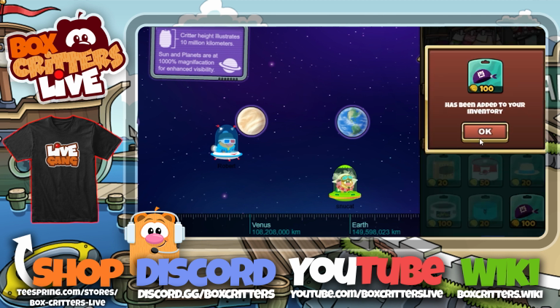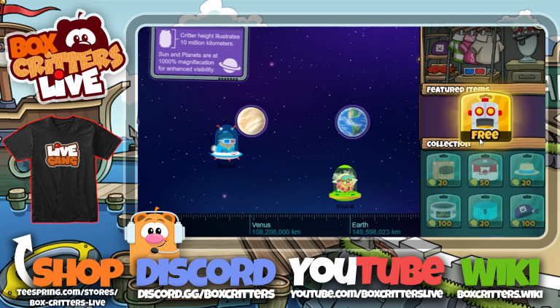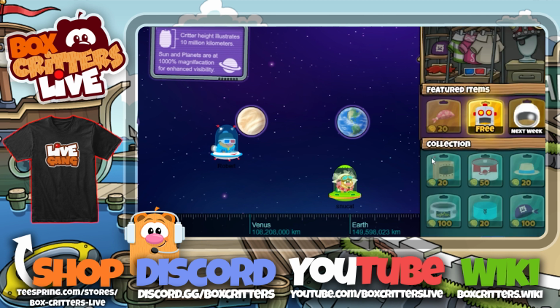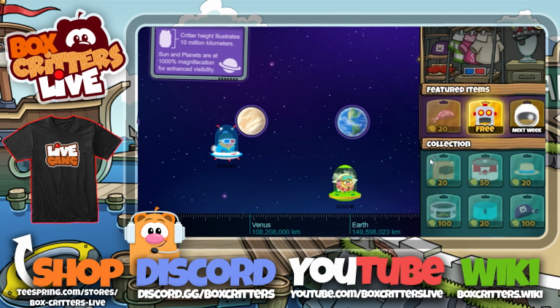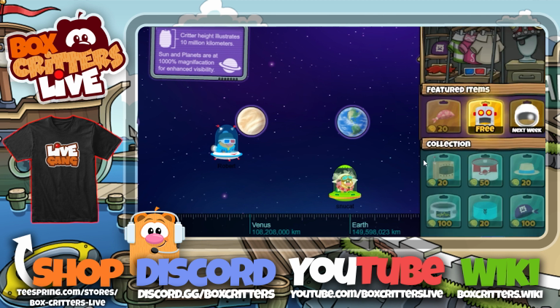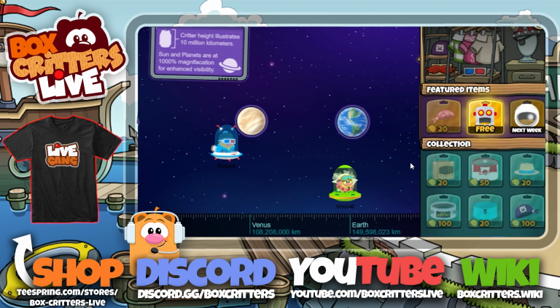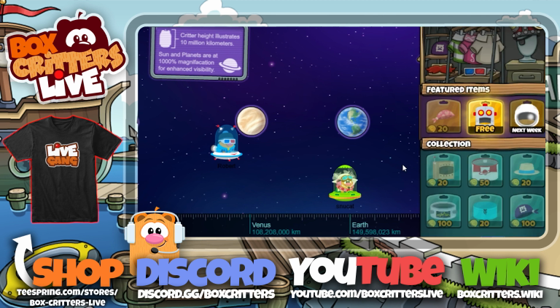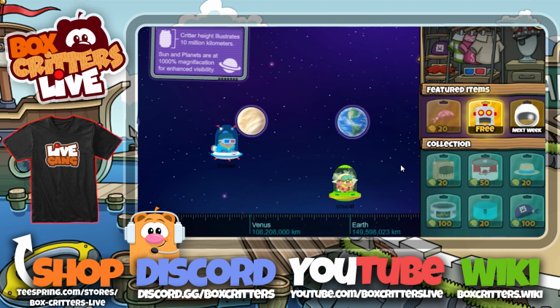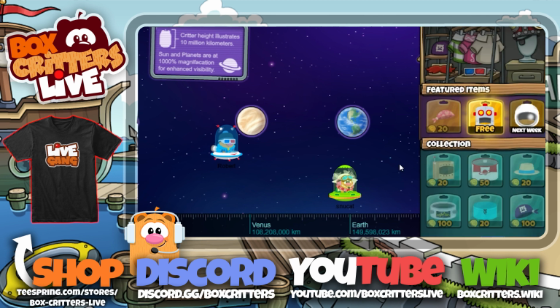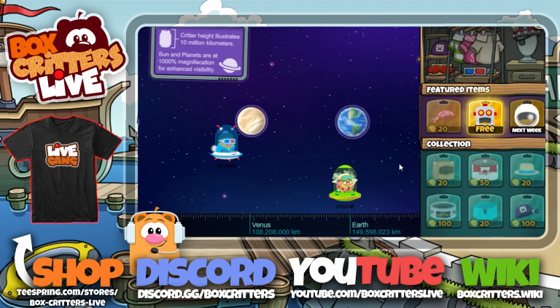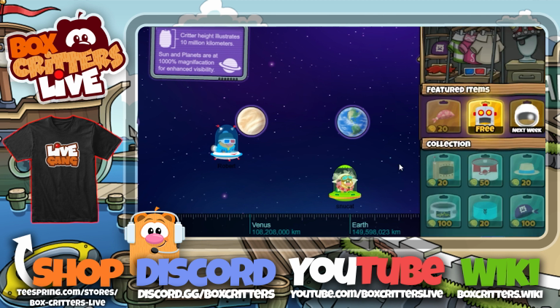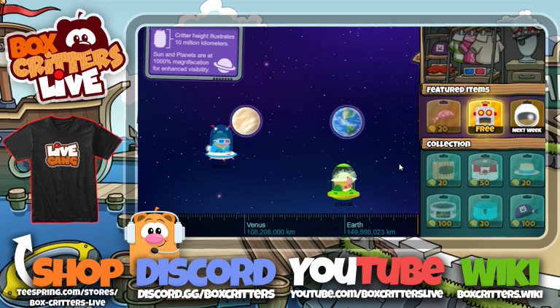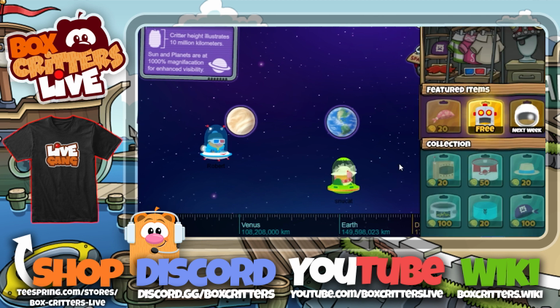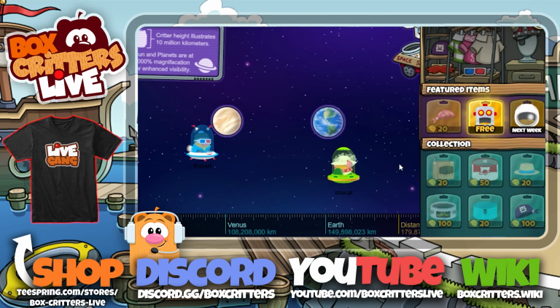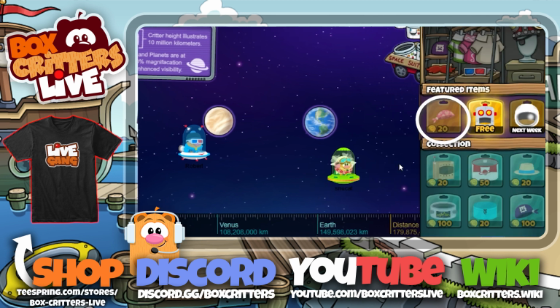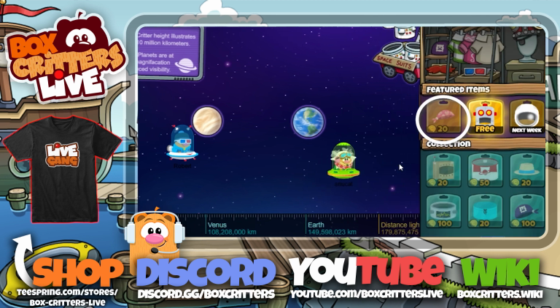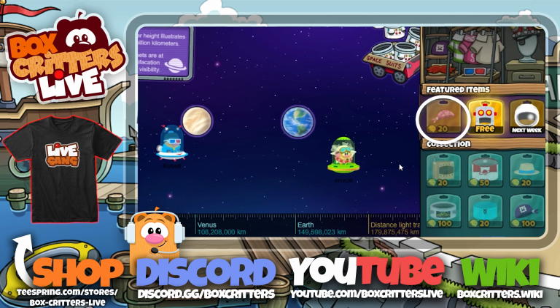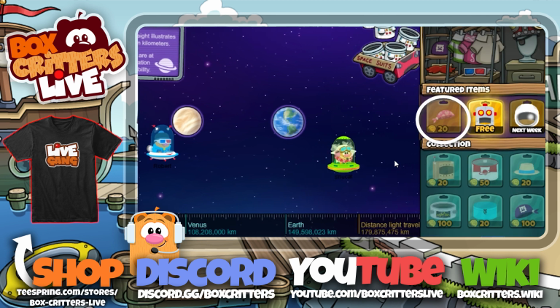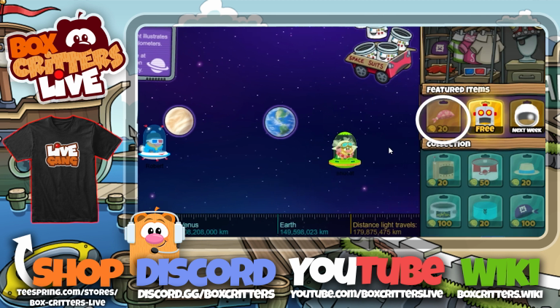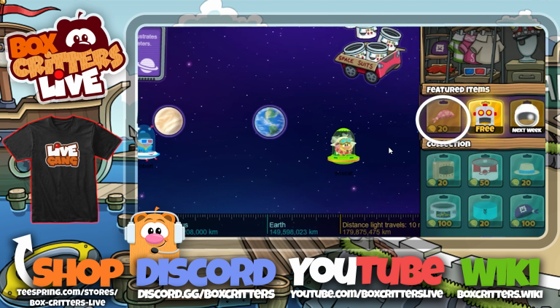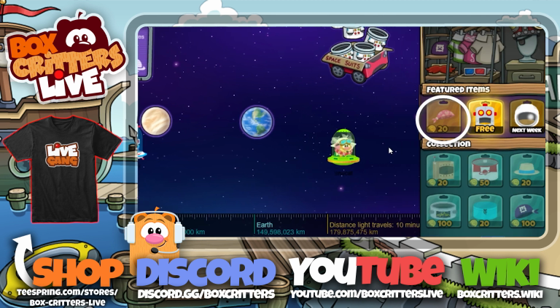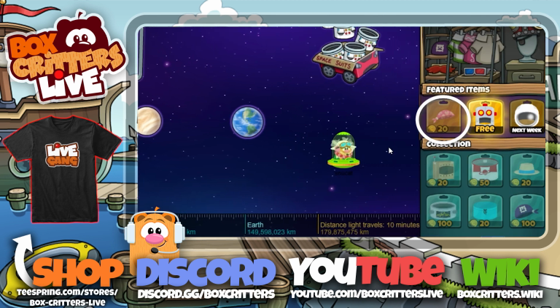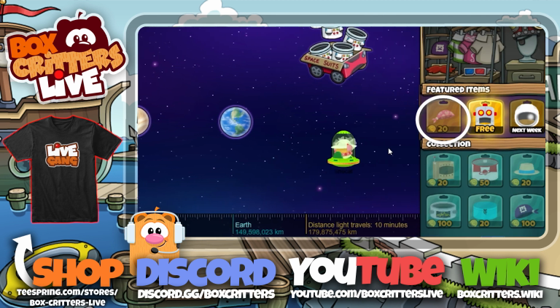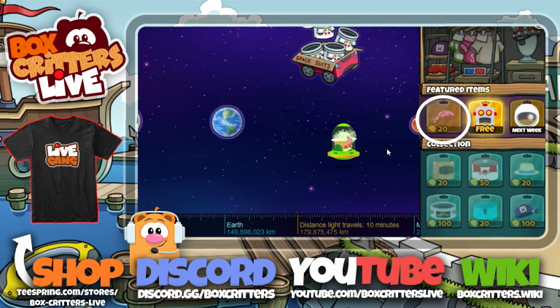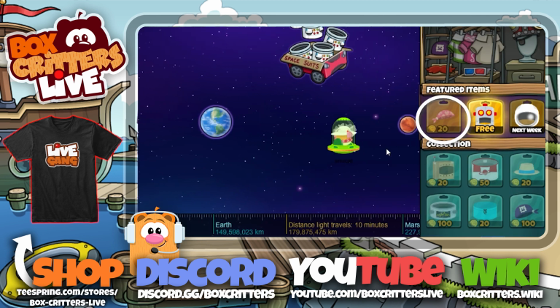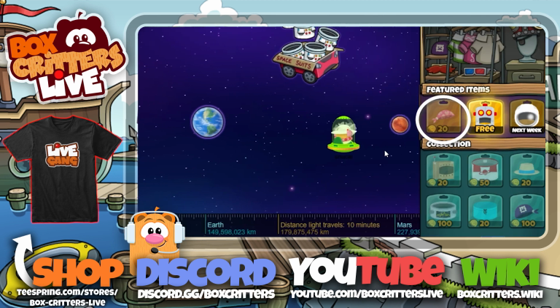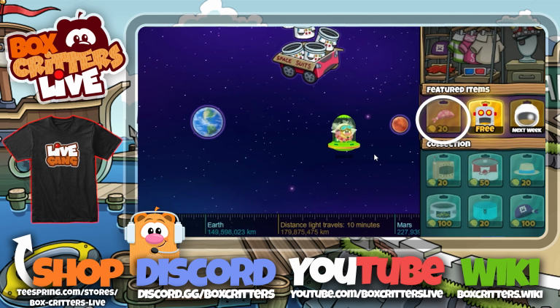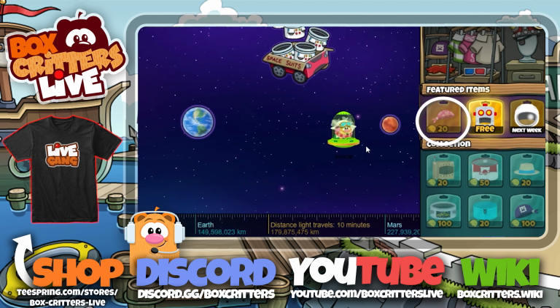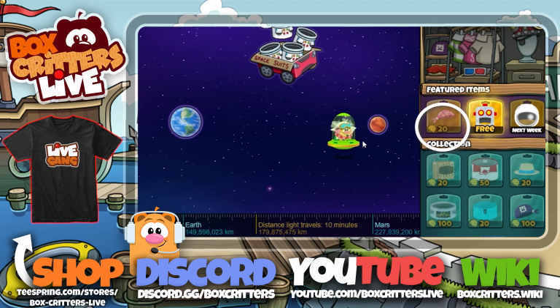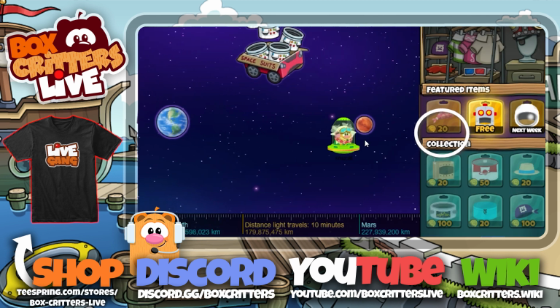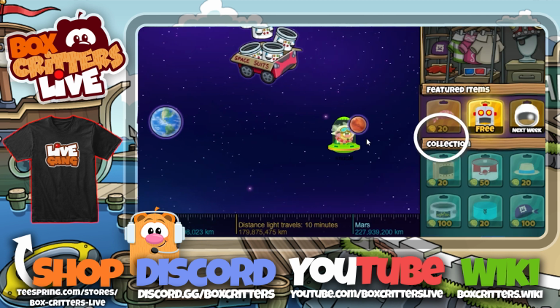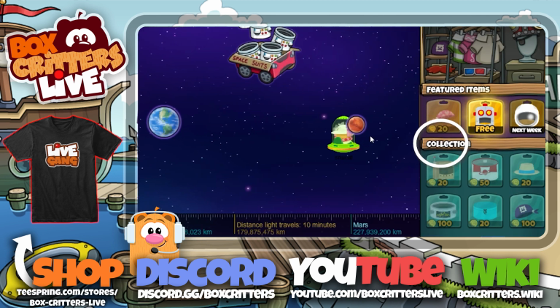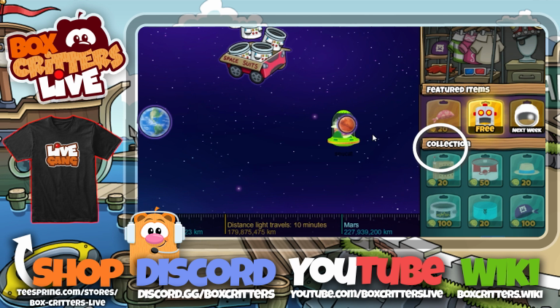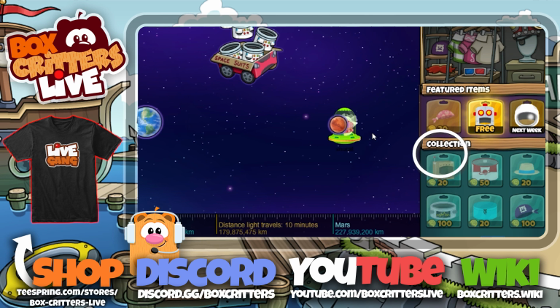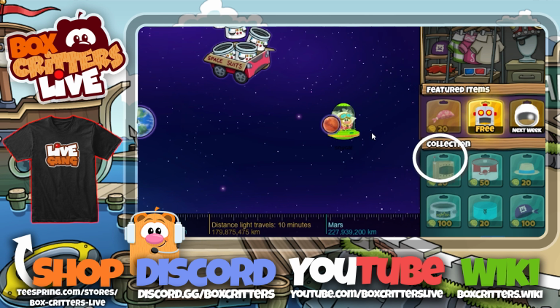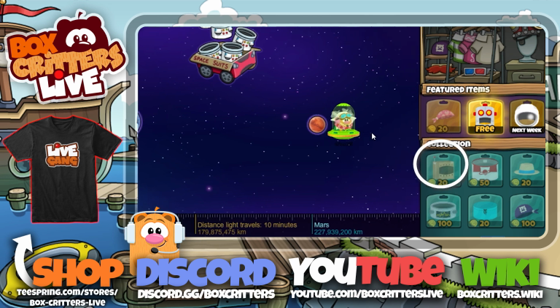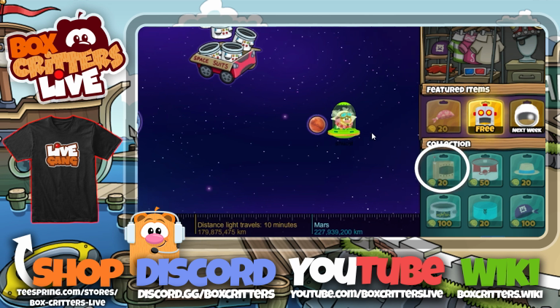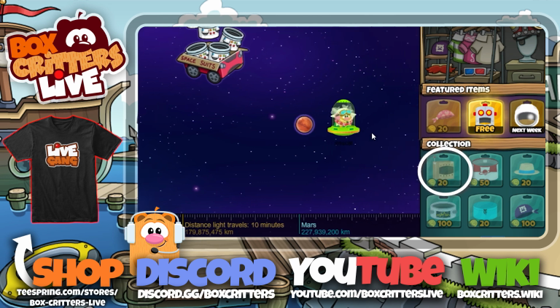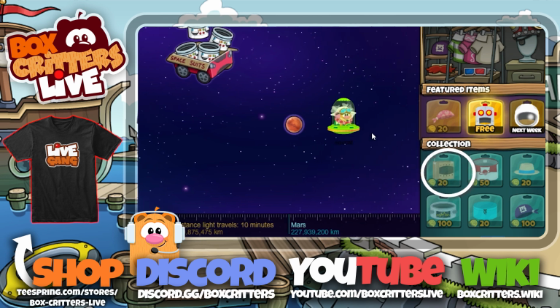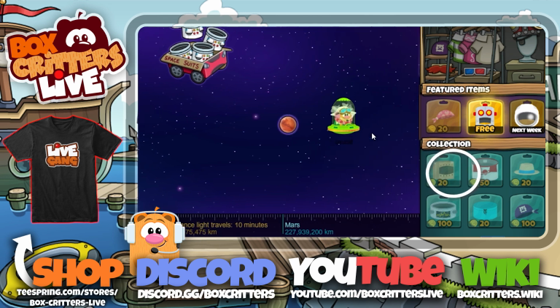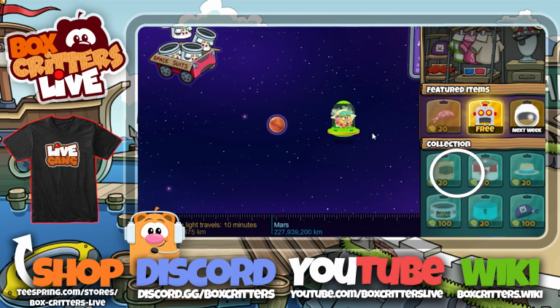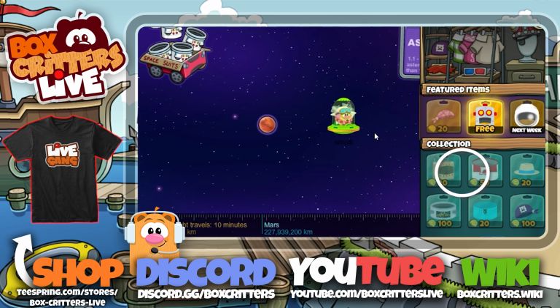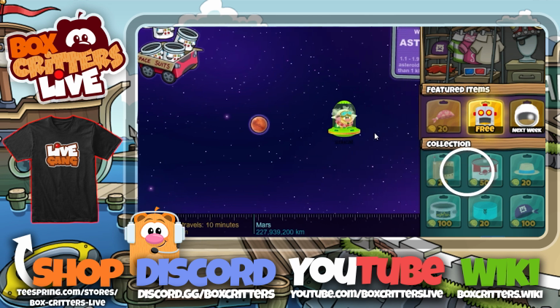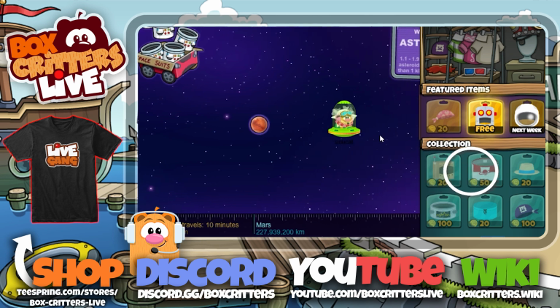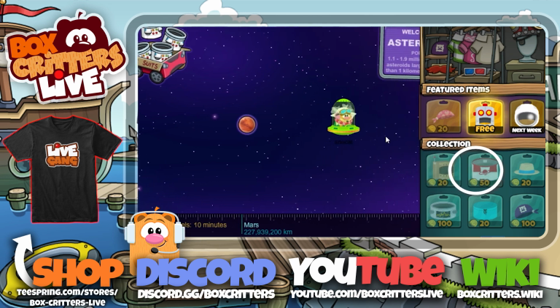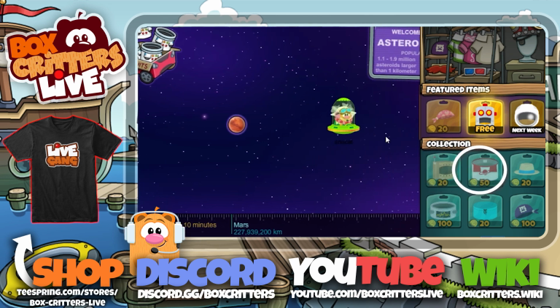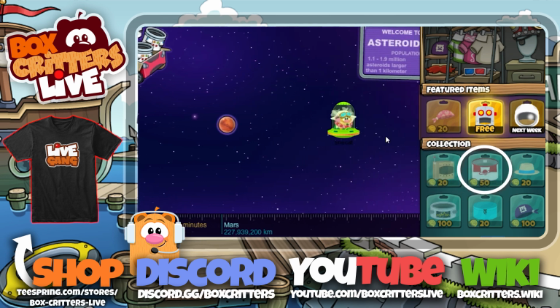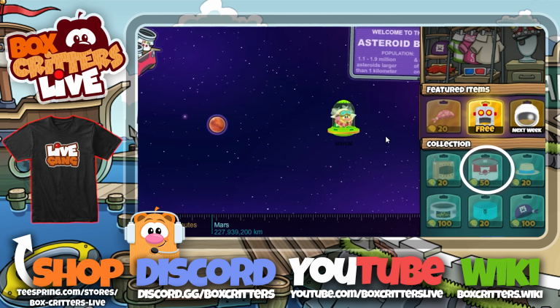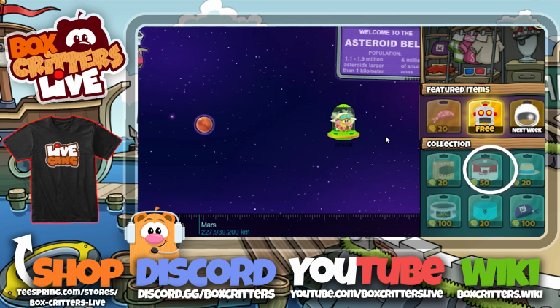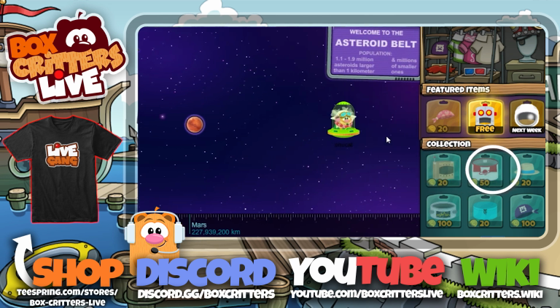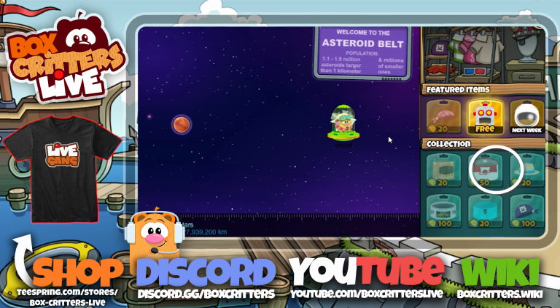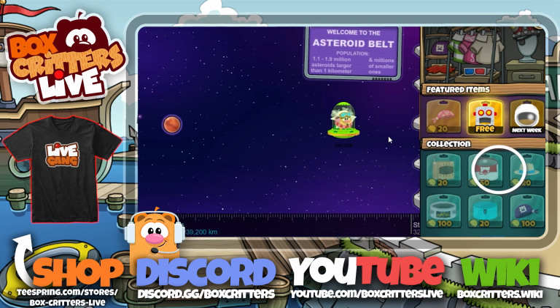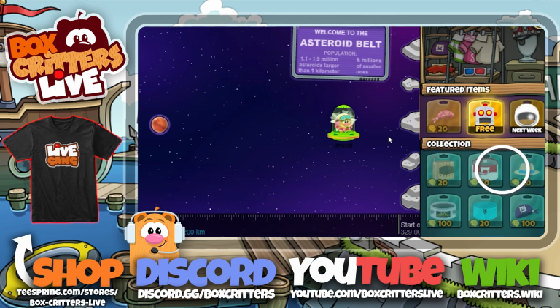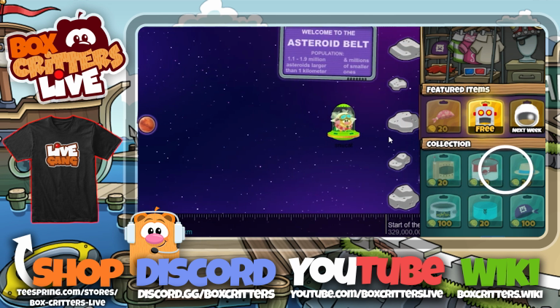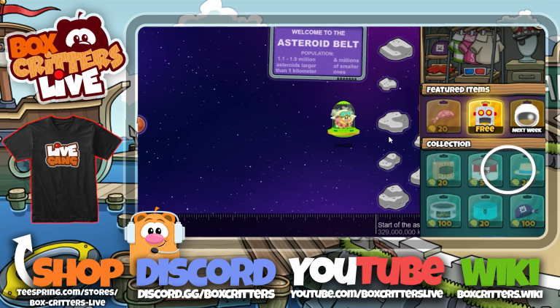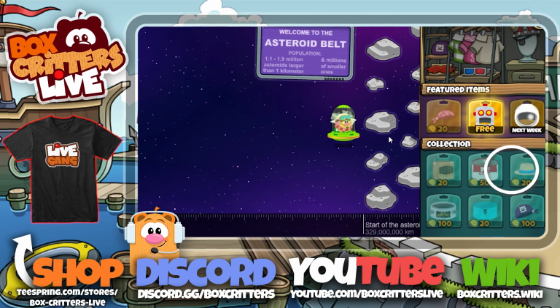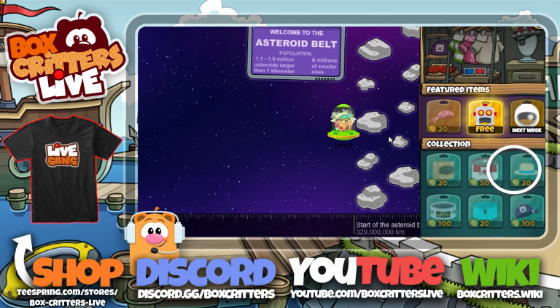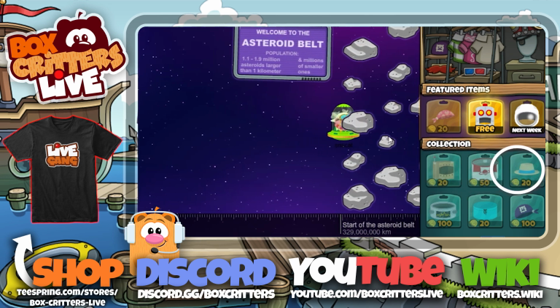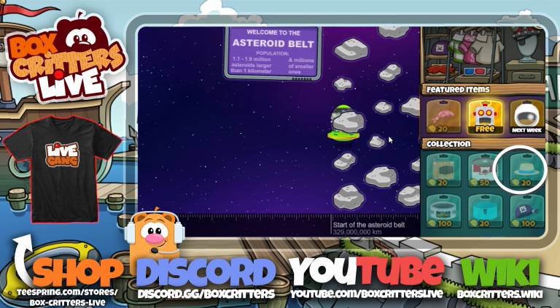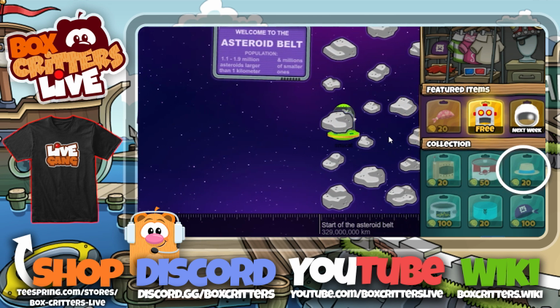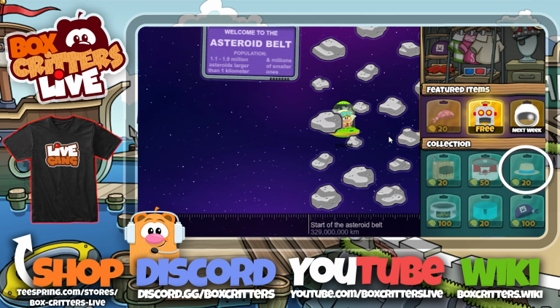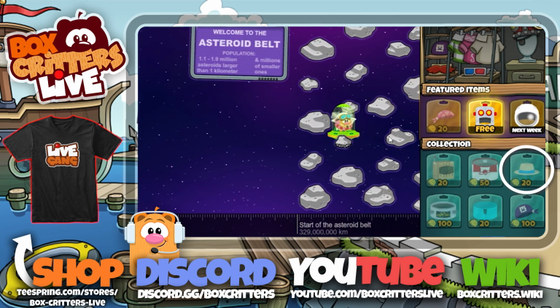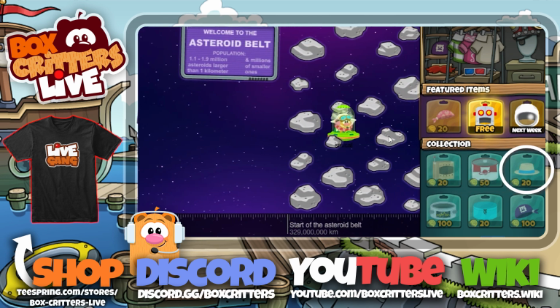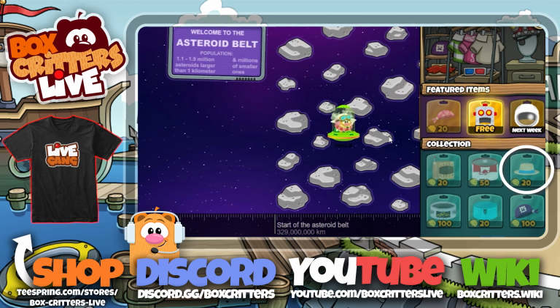Also available right now is the pink bandana, box helmet, red space shirt, and straw porcupine hat.